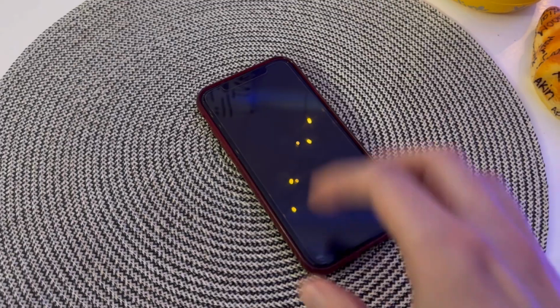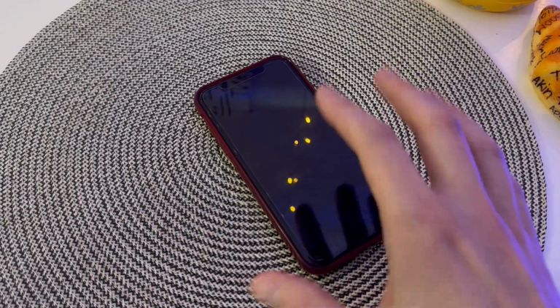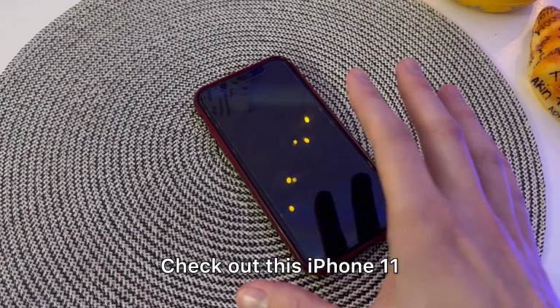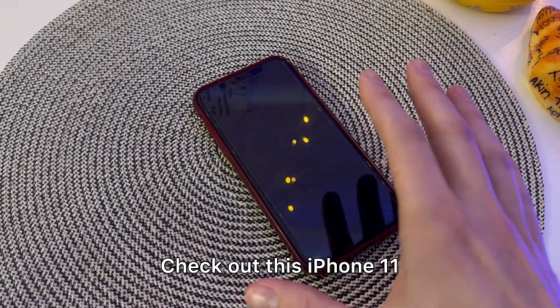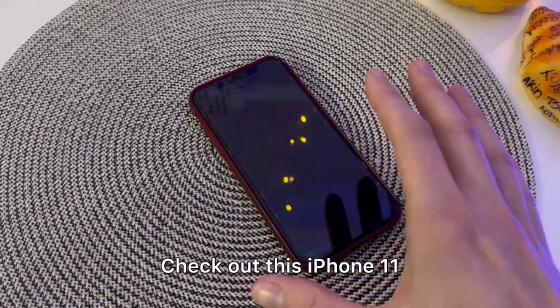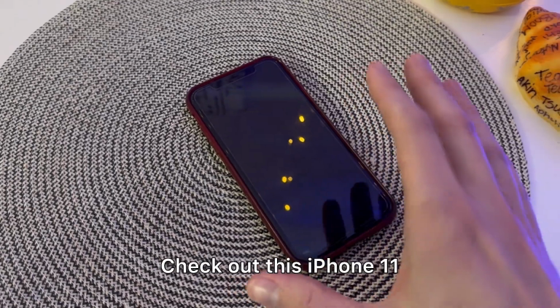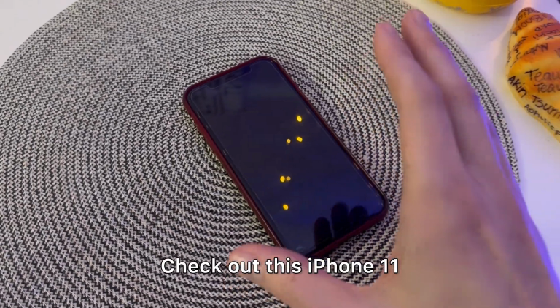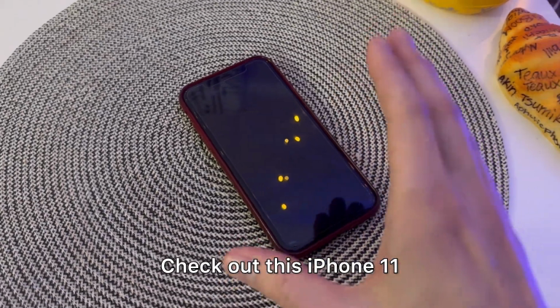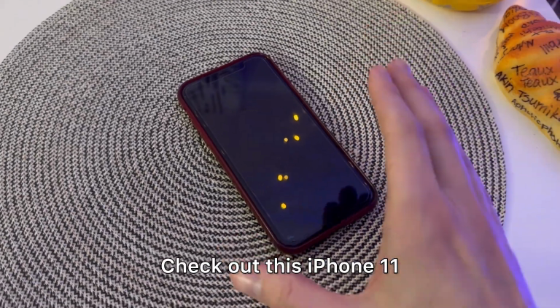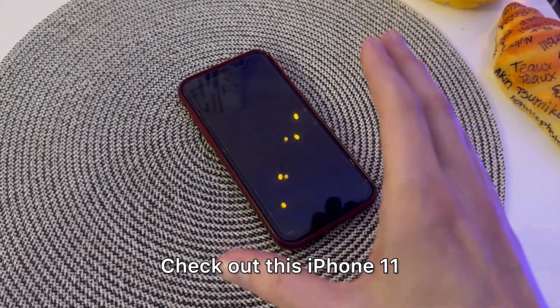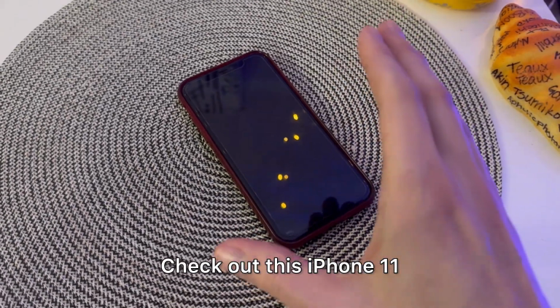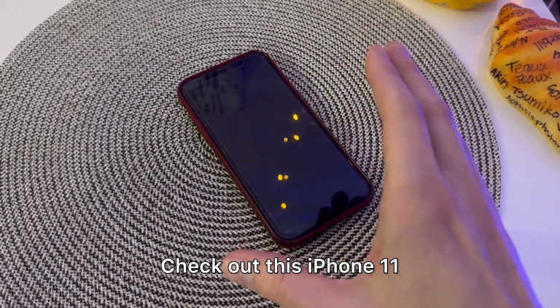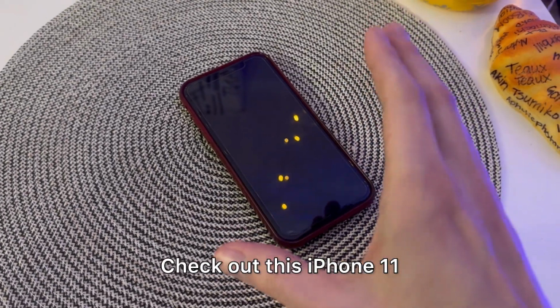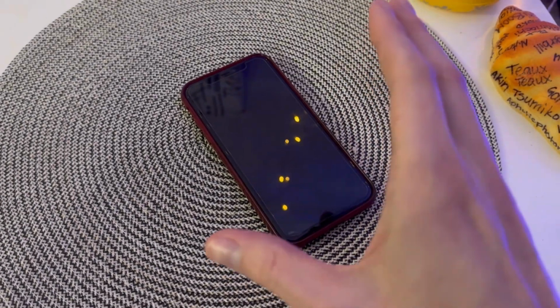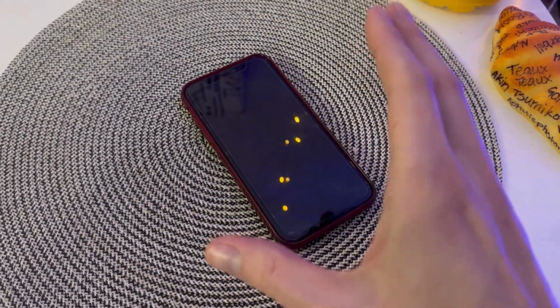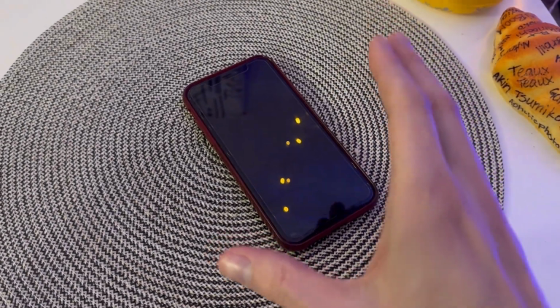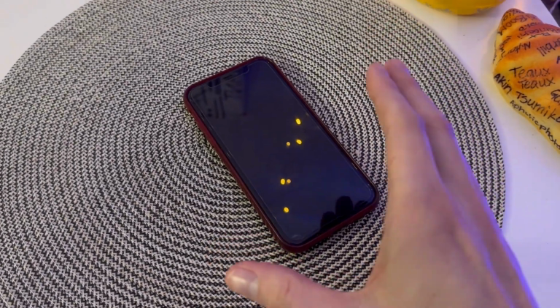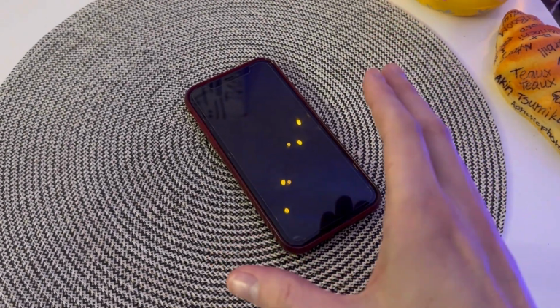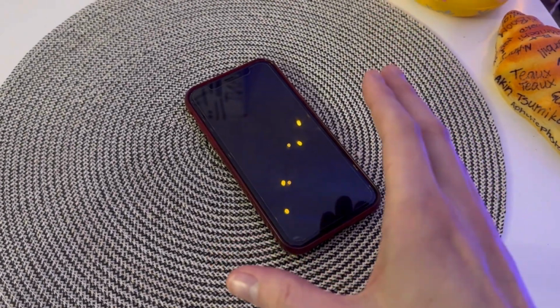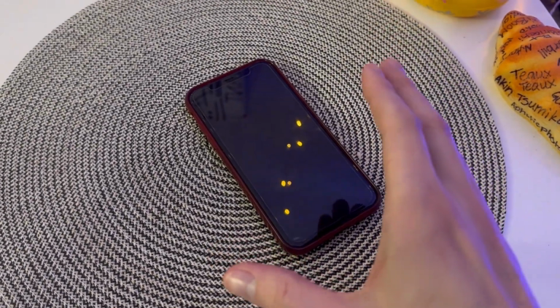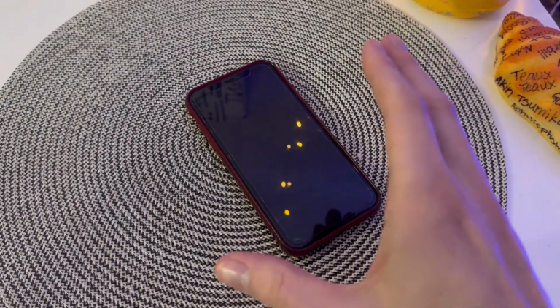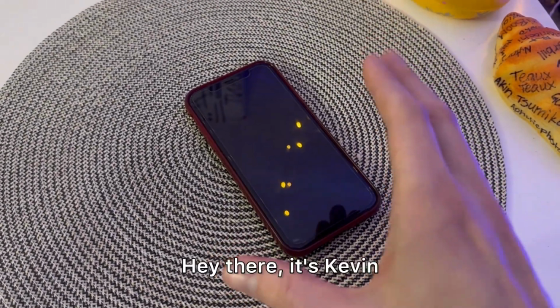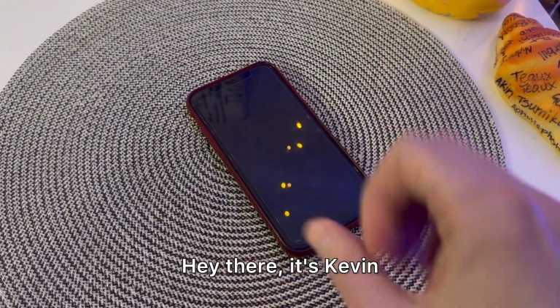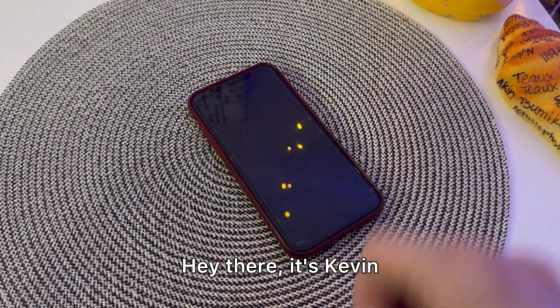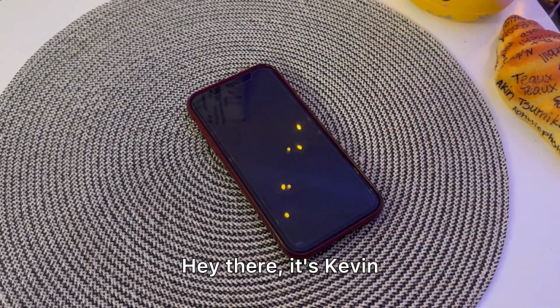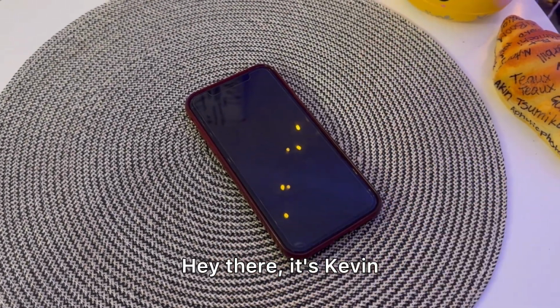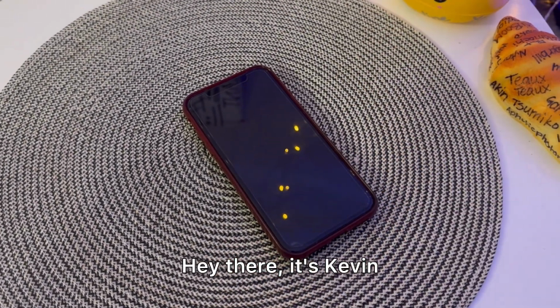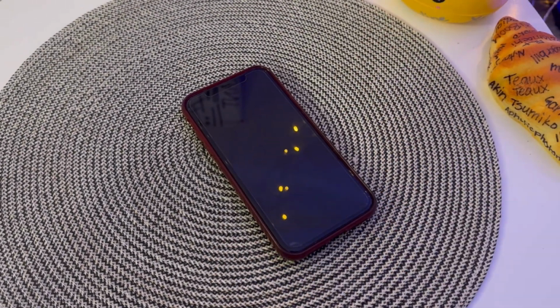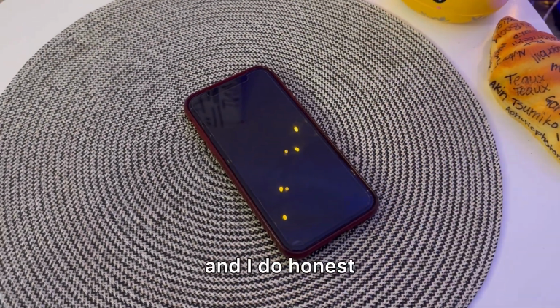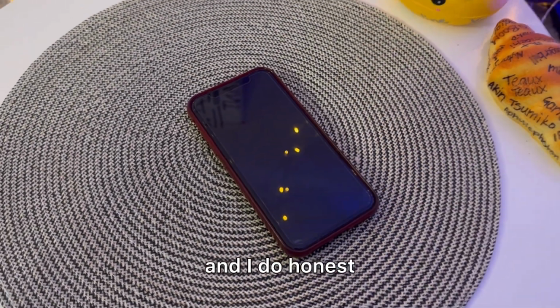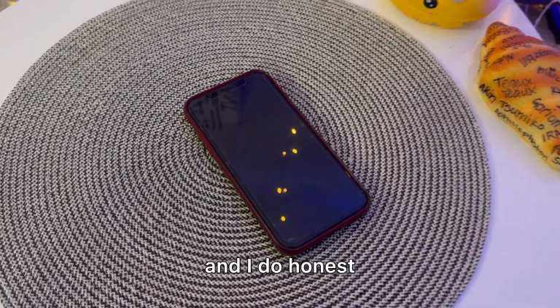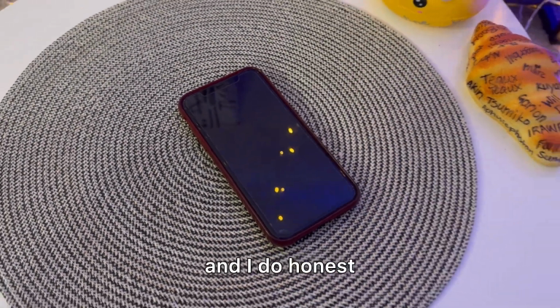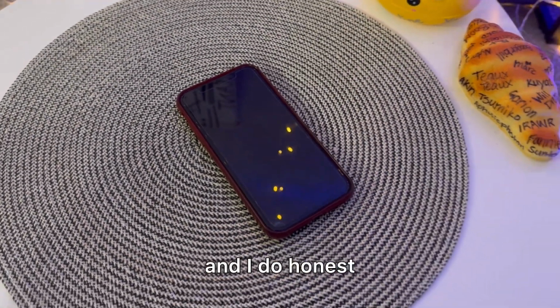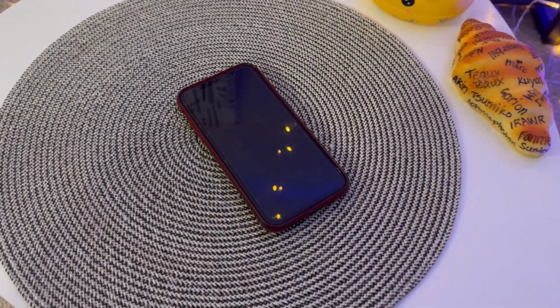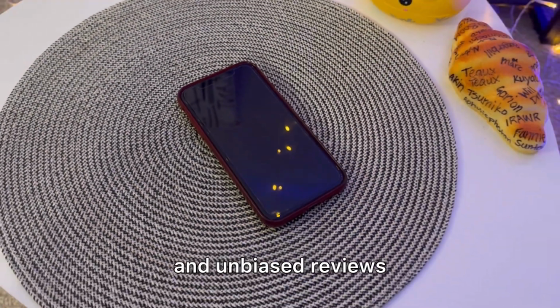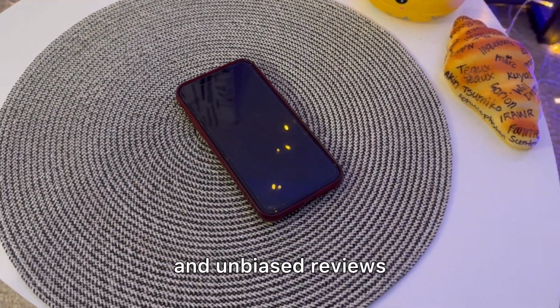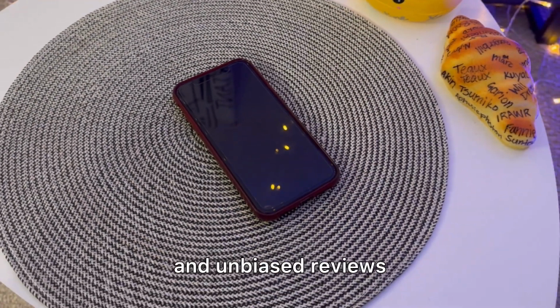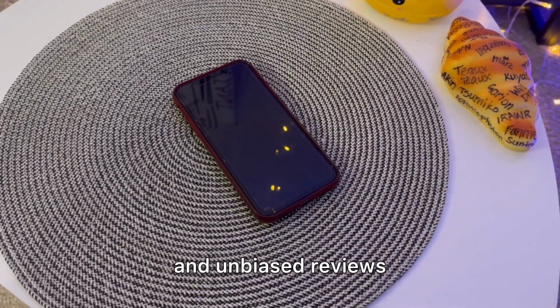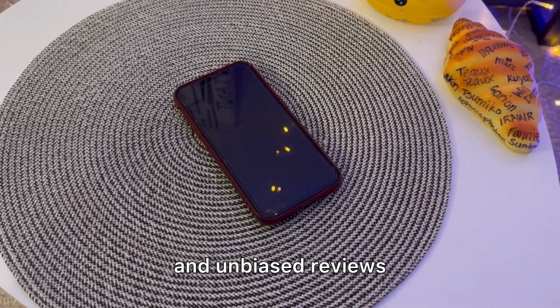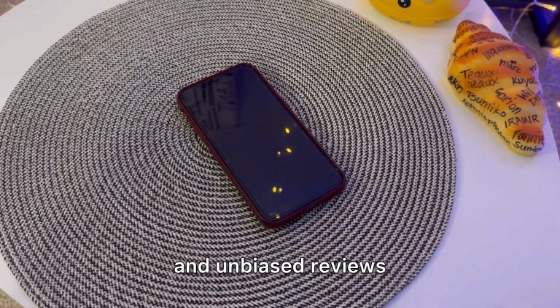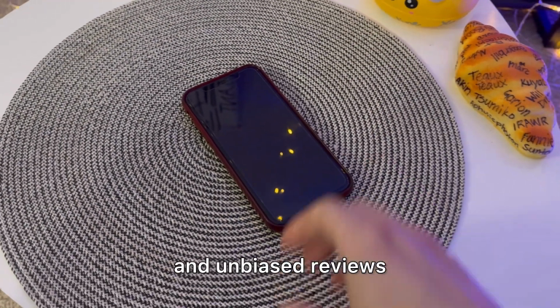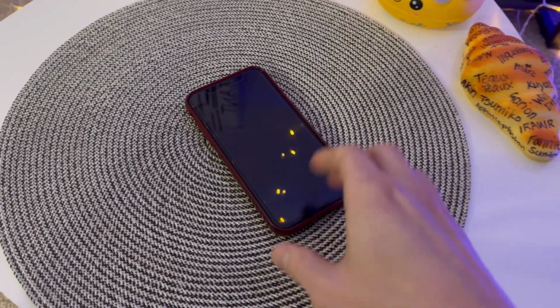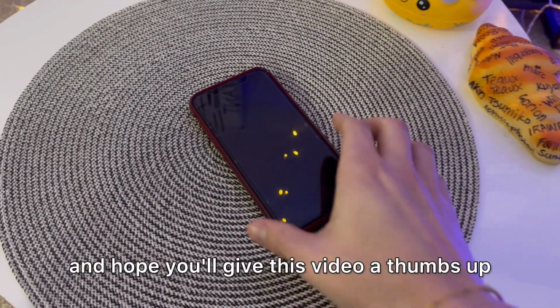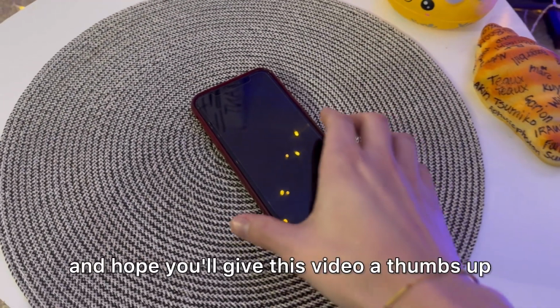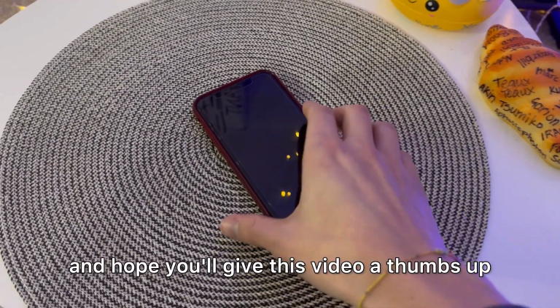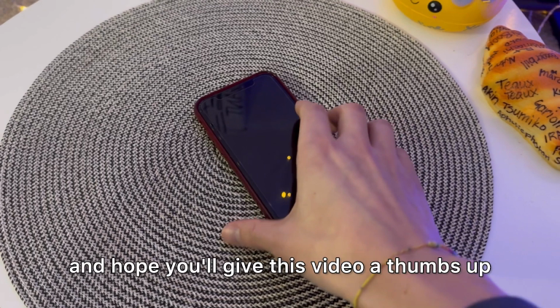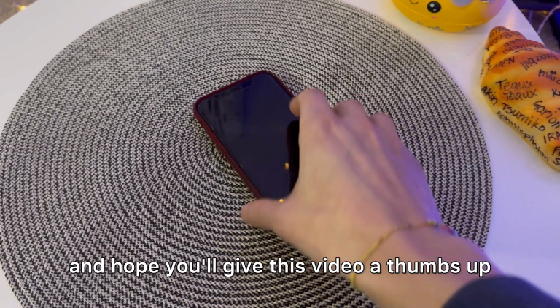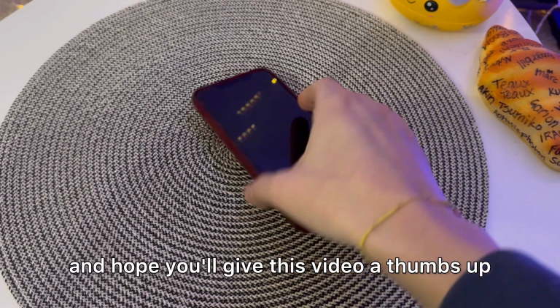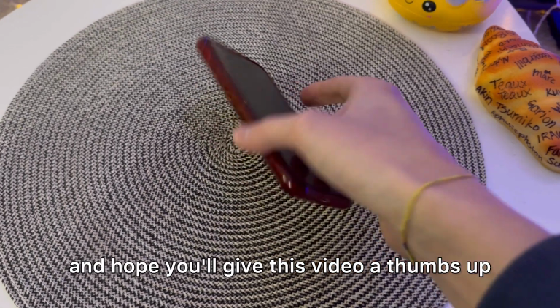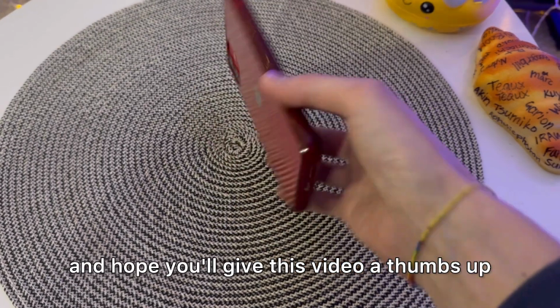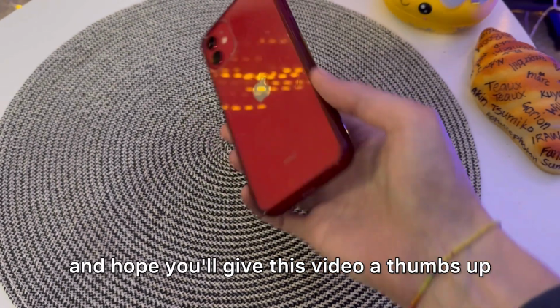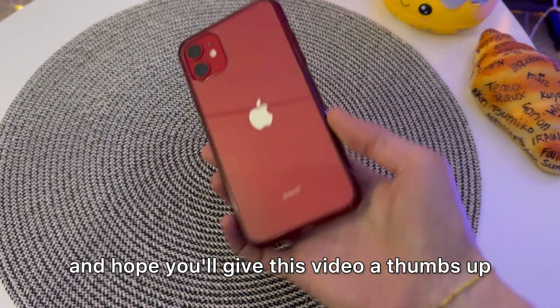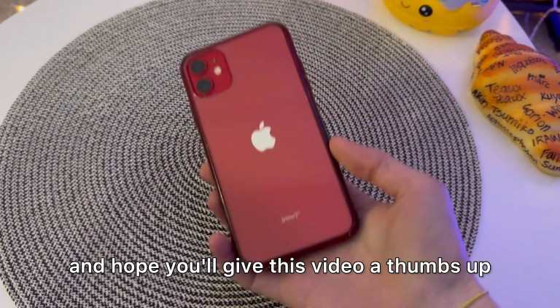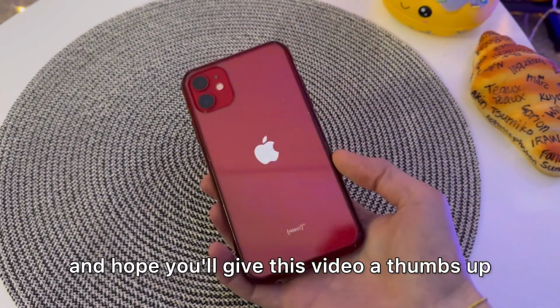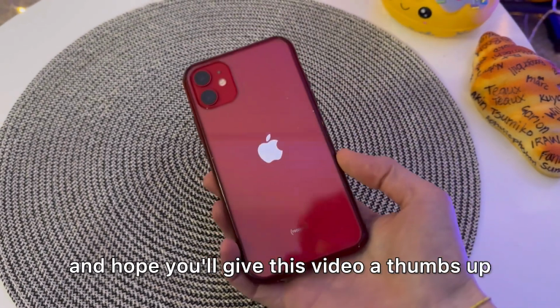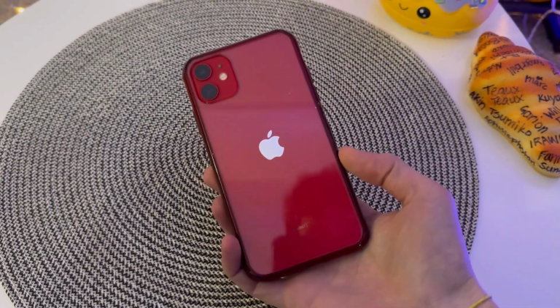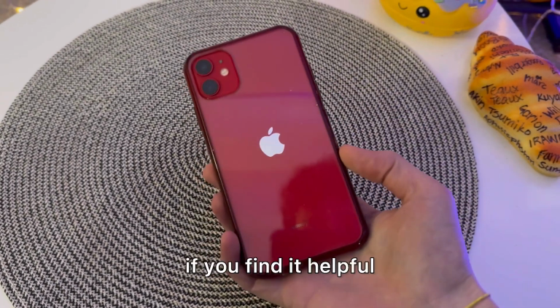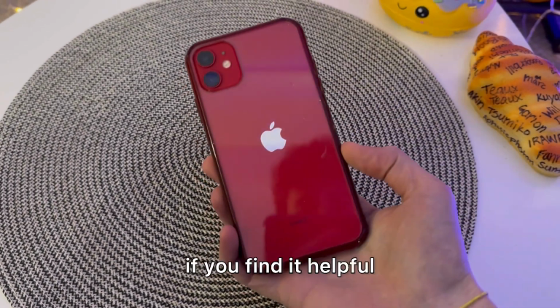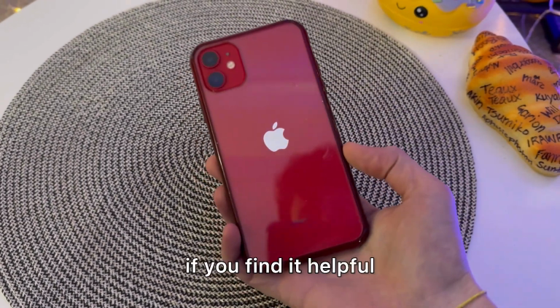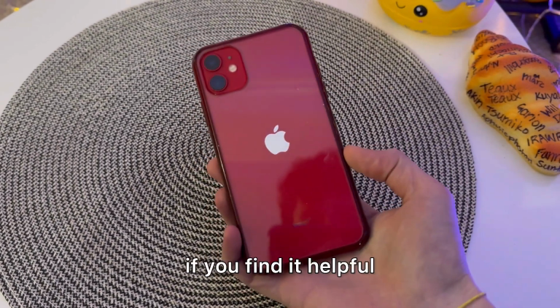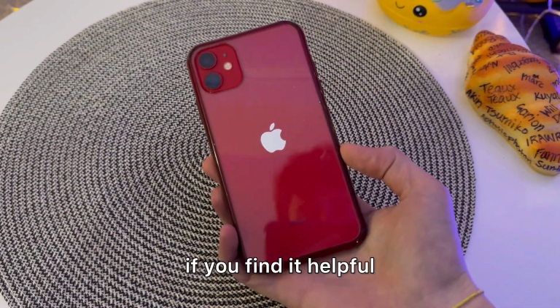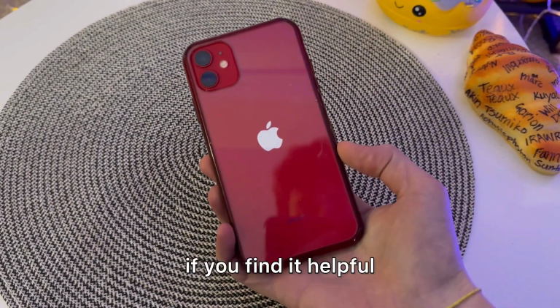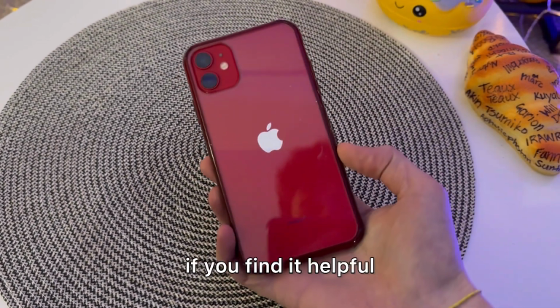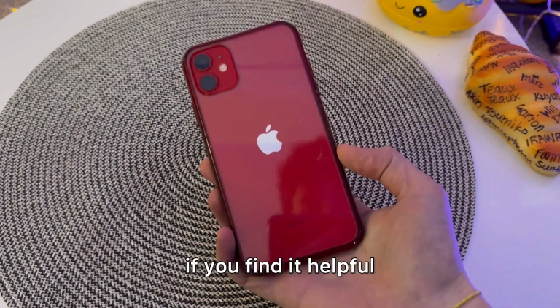Check out this iPhone 11. Hey there, it's Kevin and I do honest and unbiased reviews. I hope you'll give this video a thumbs up if you find it helpful.